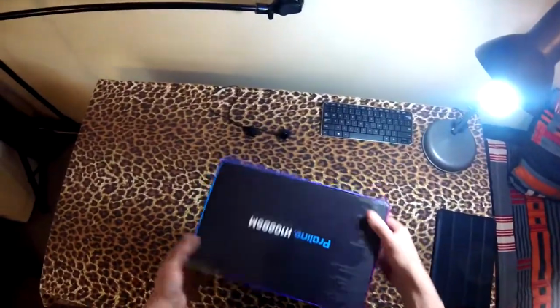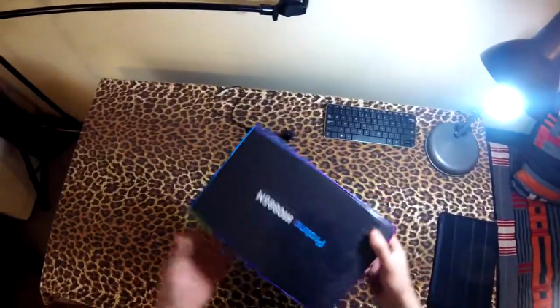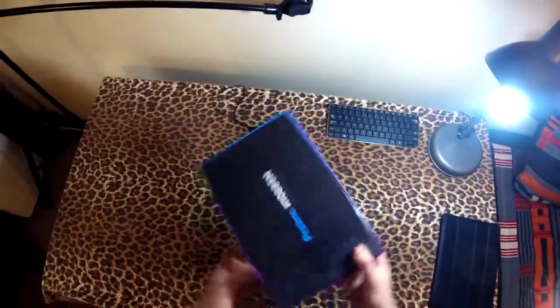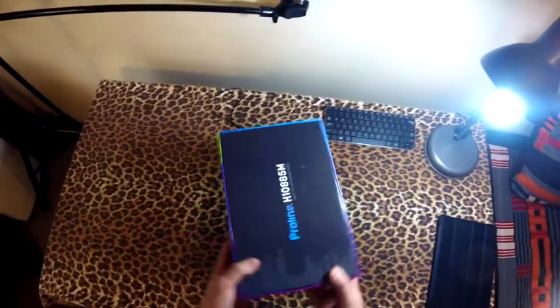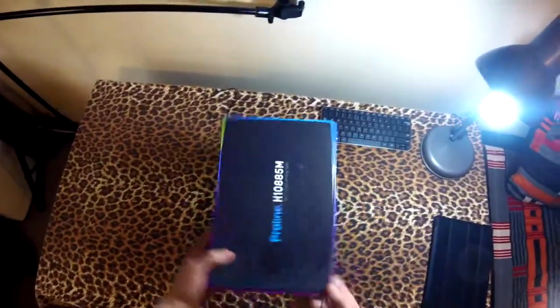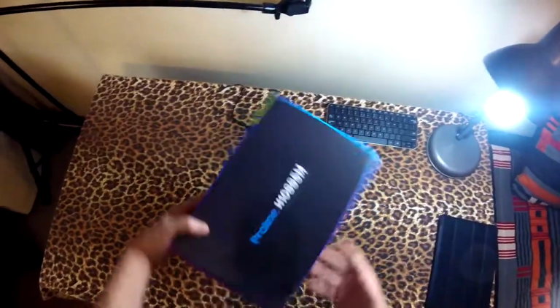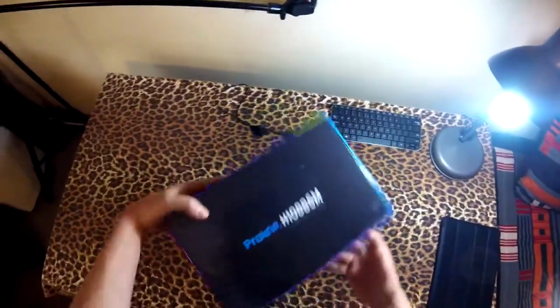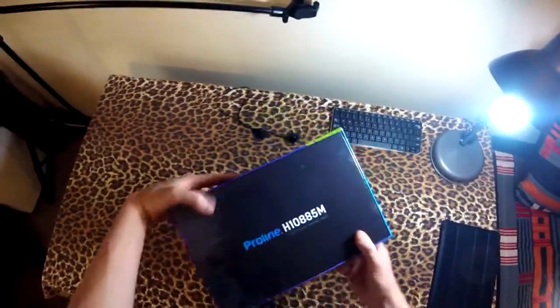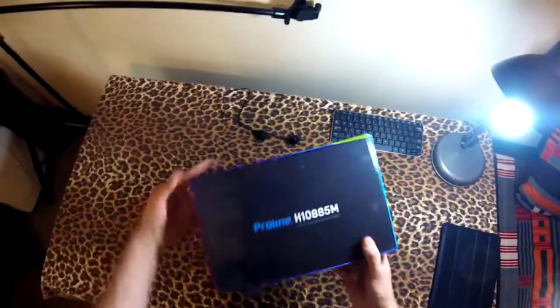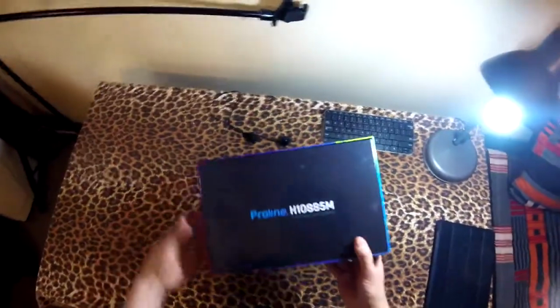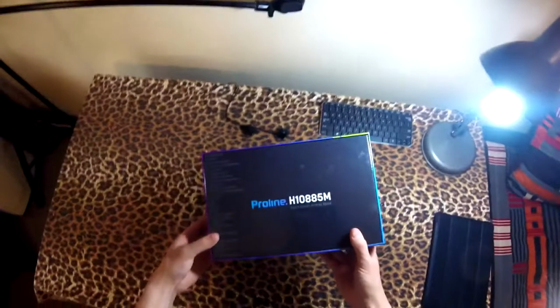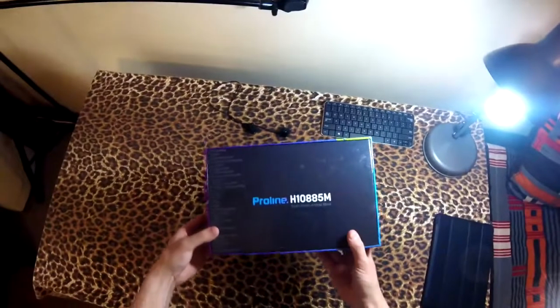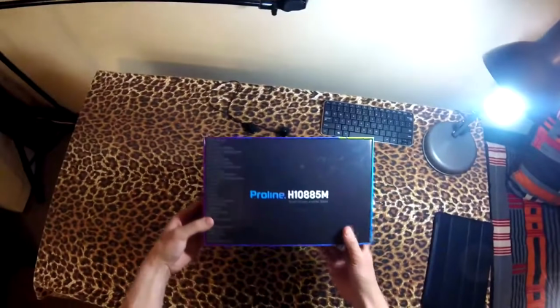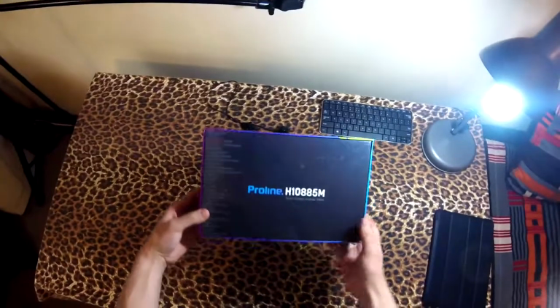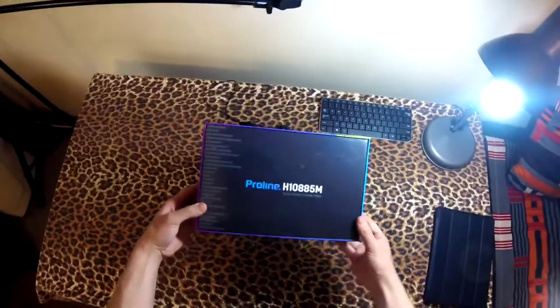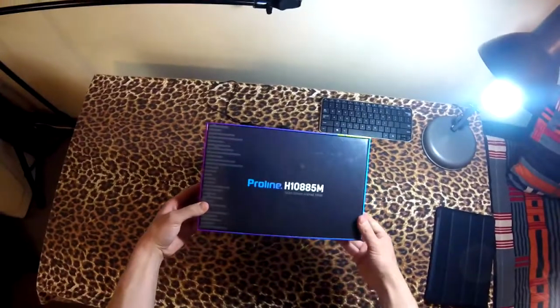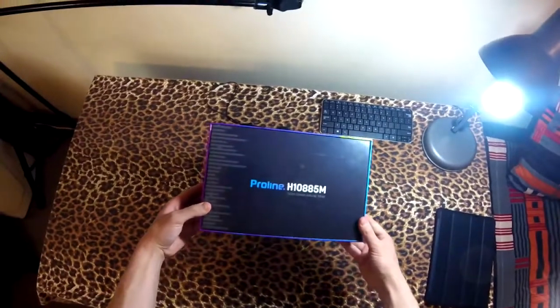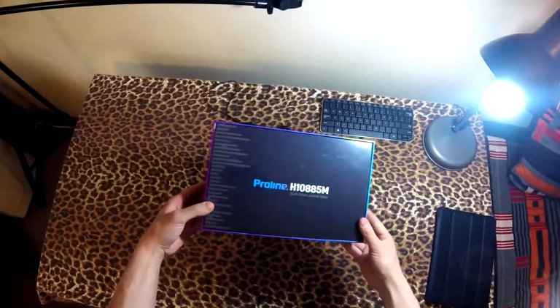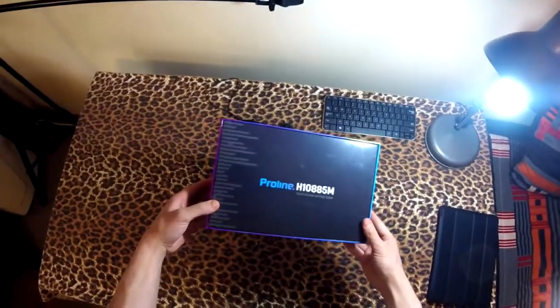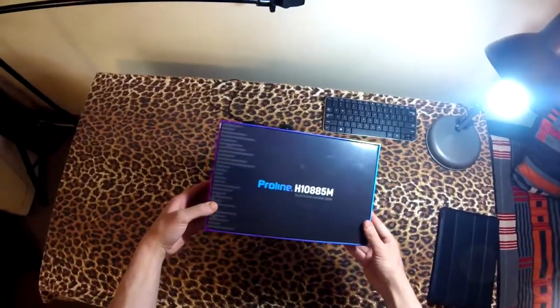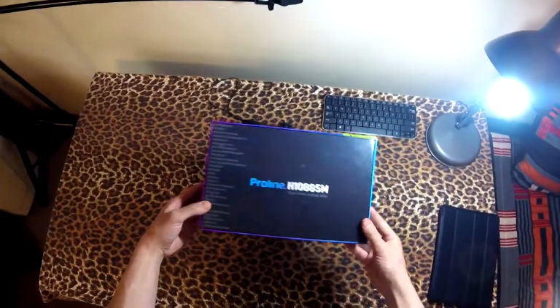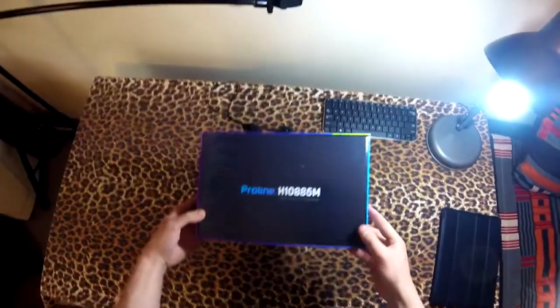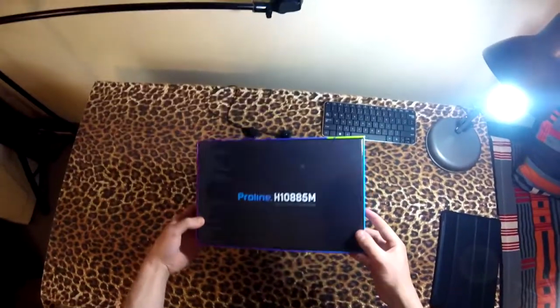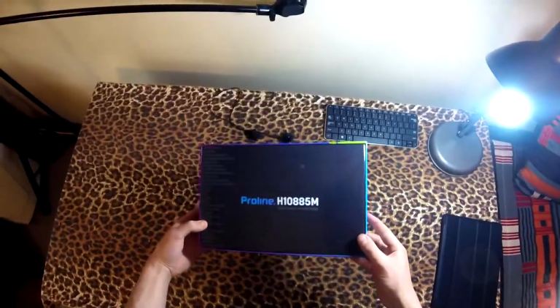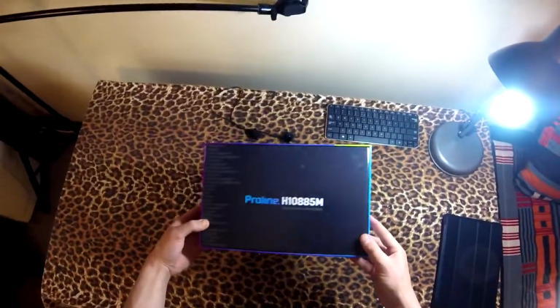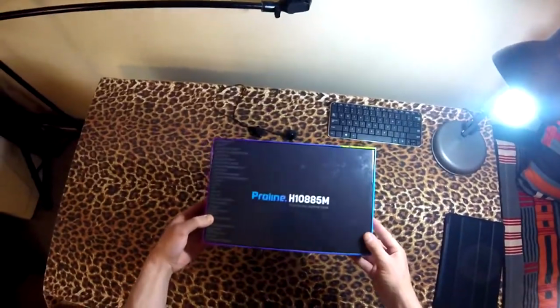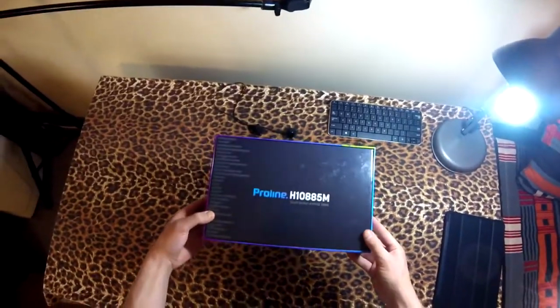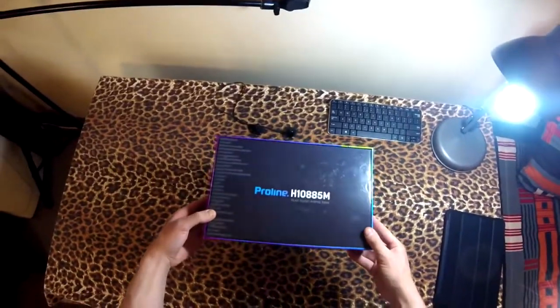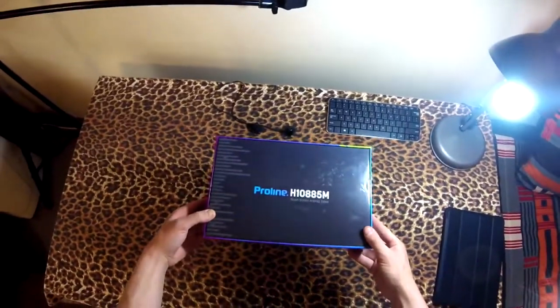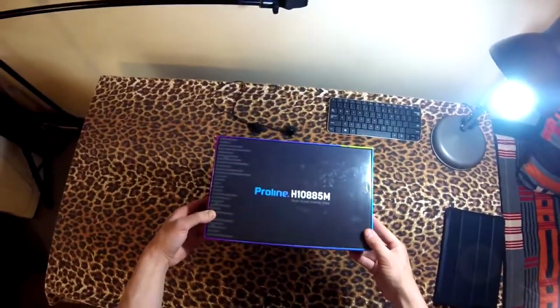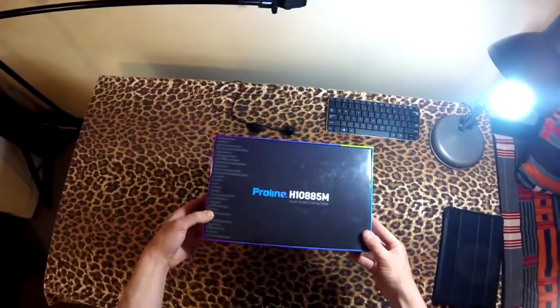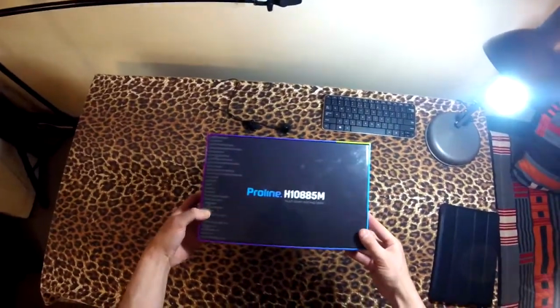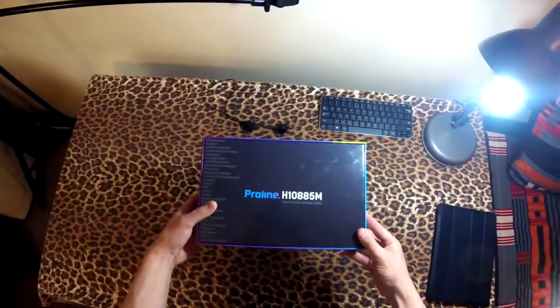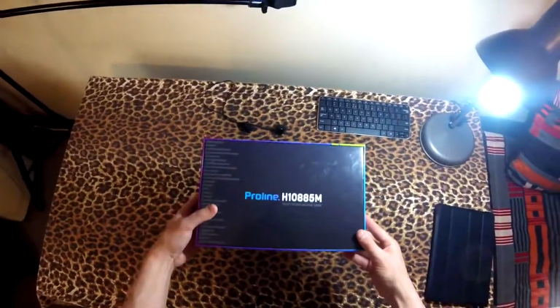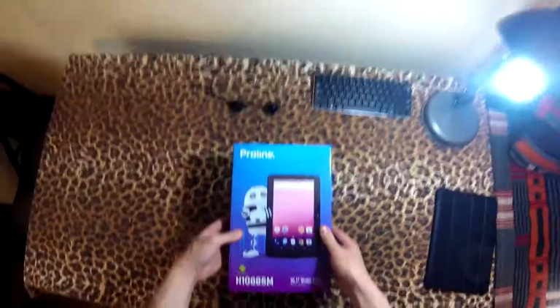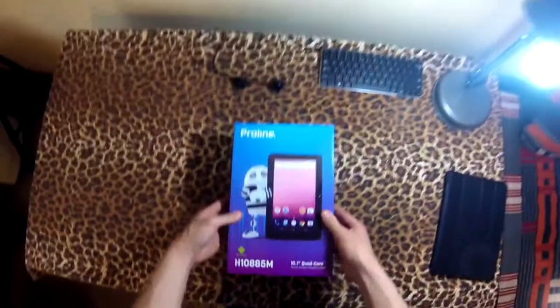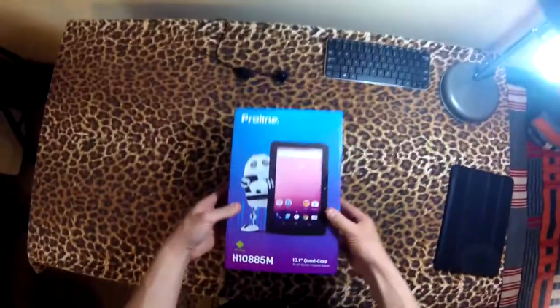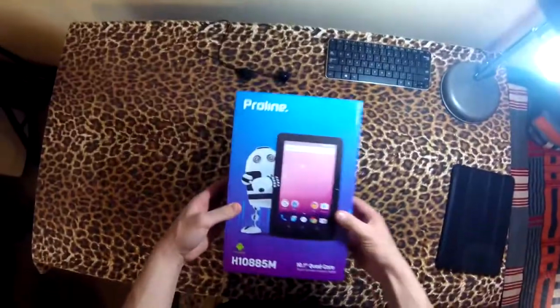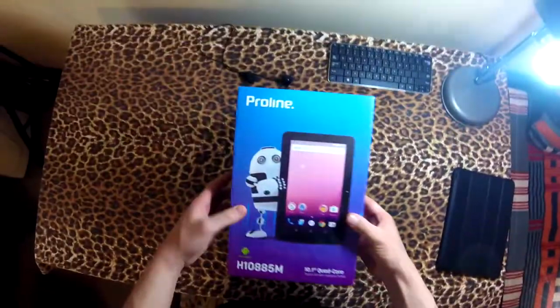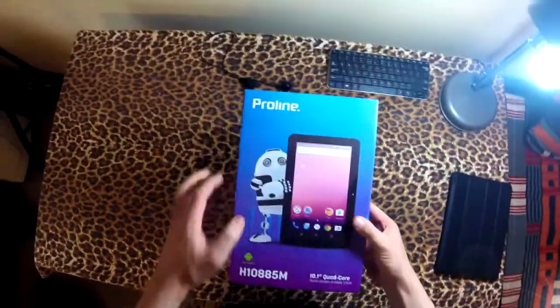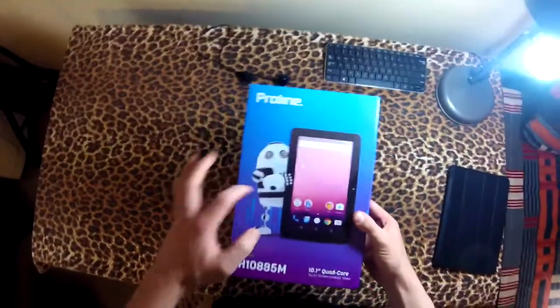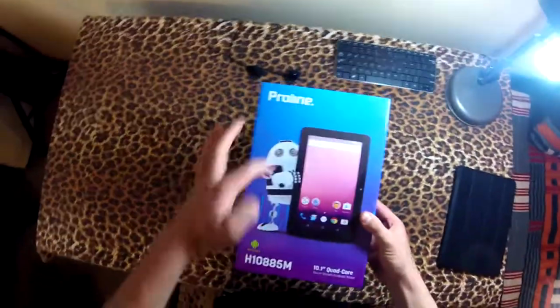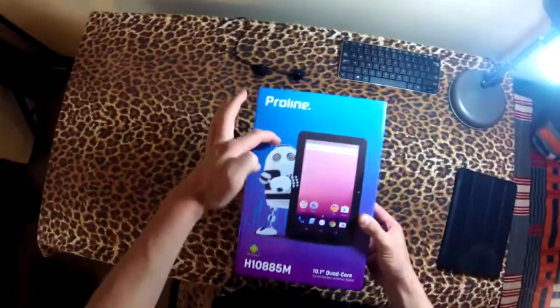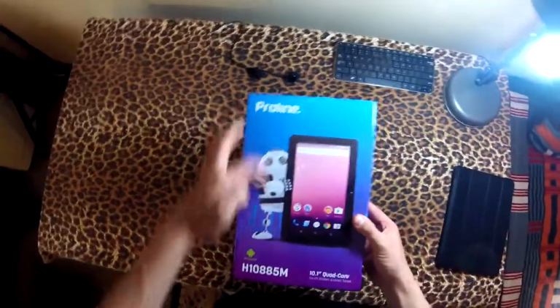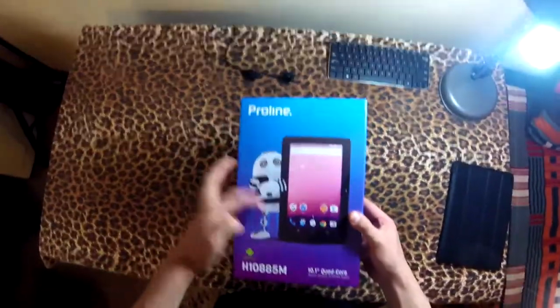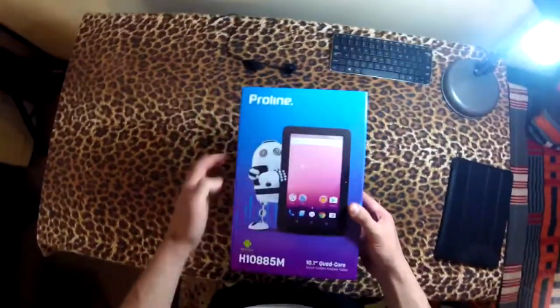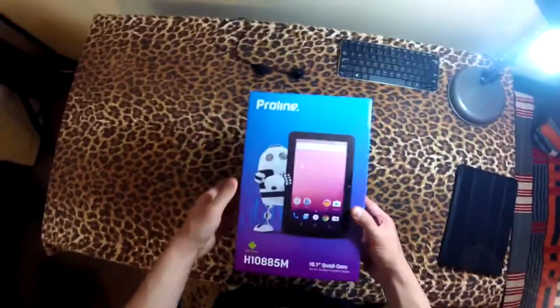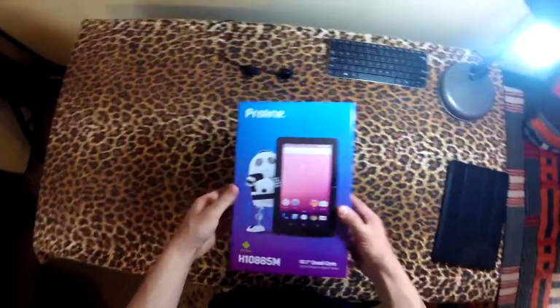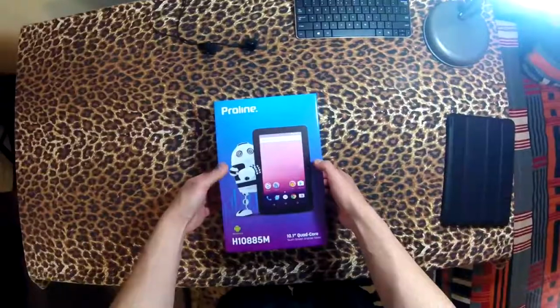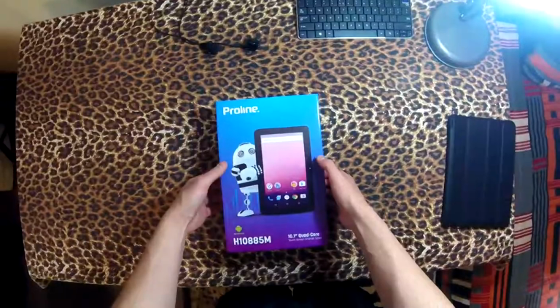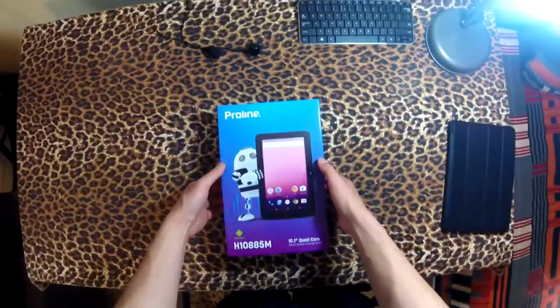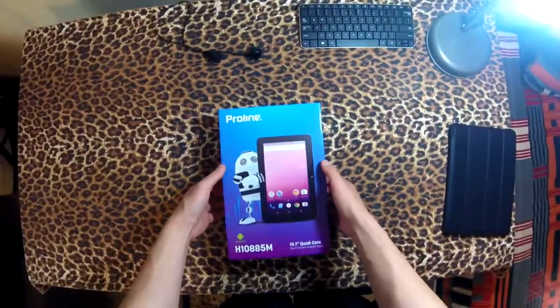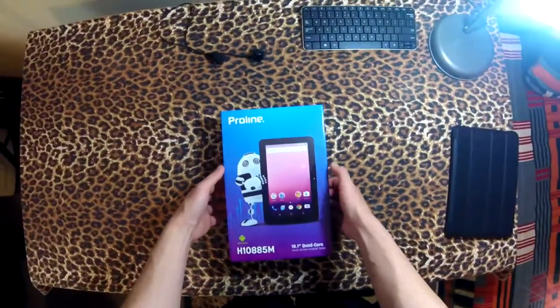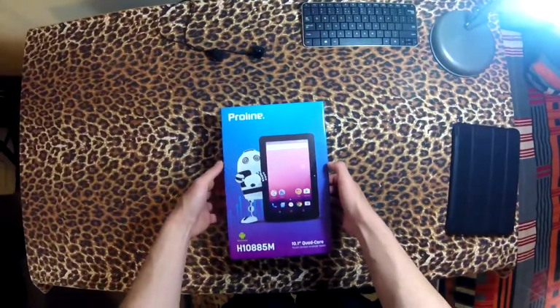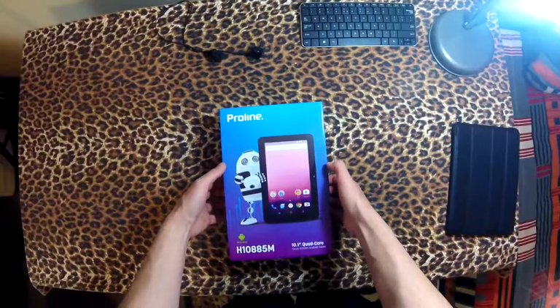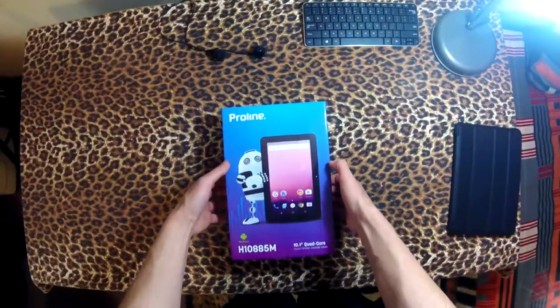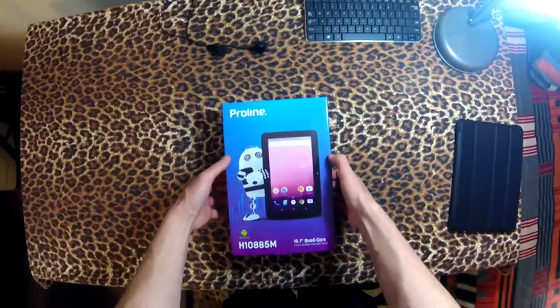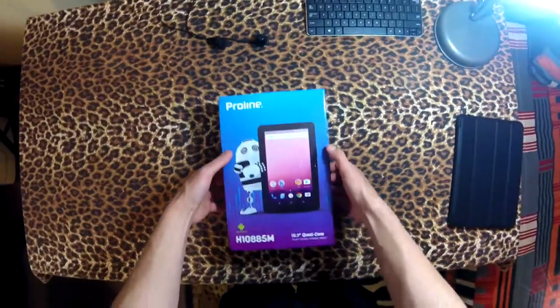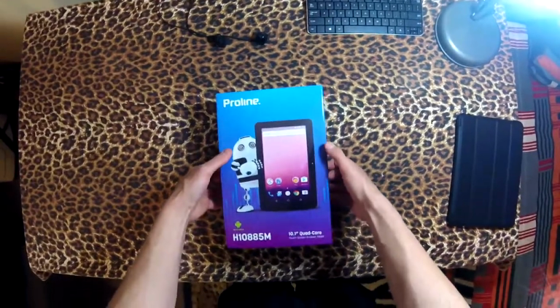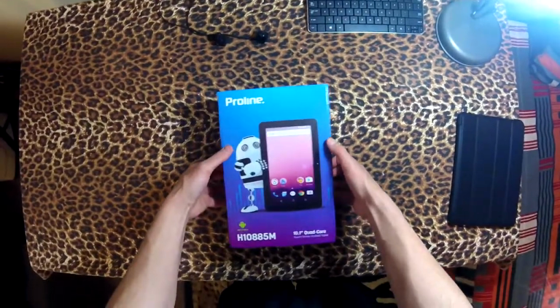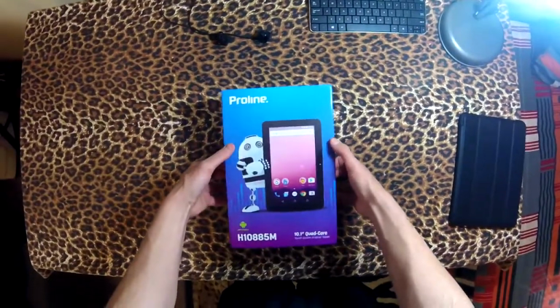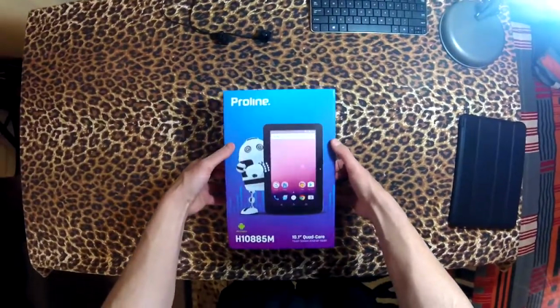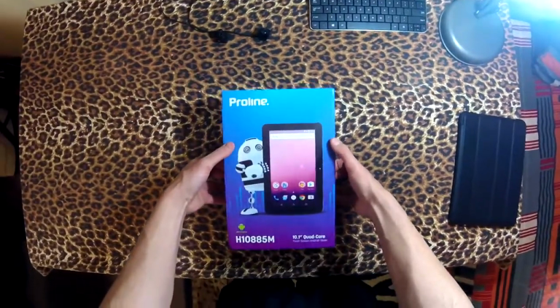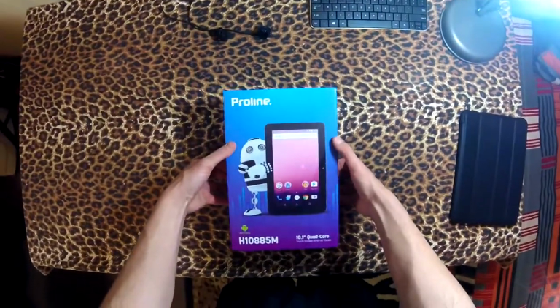So this is the back of the box — it's a really colorful box, actually. It has a kind of cute character on it. So let's open it, shall we?